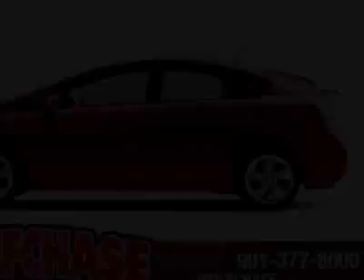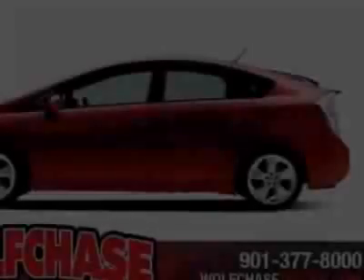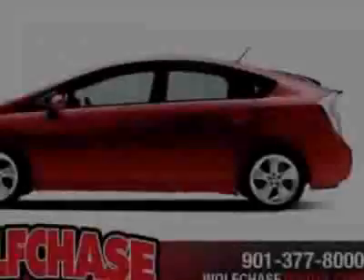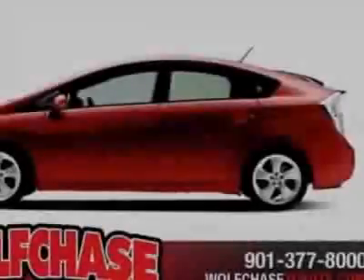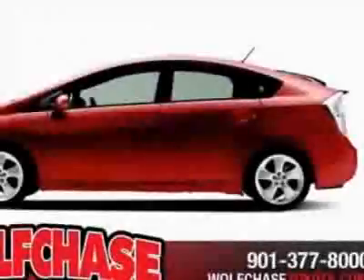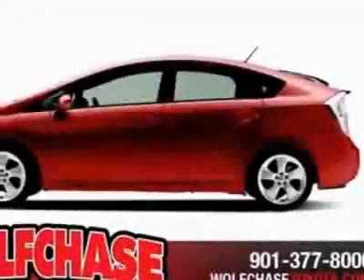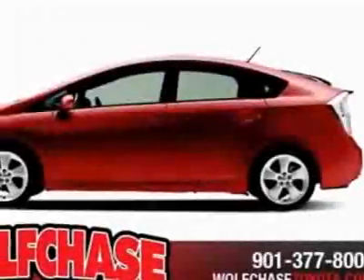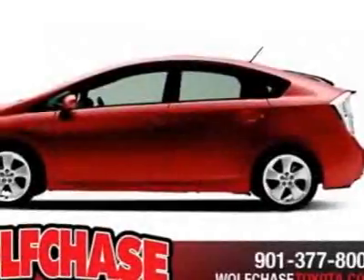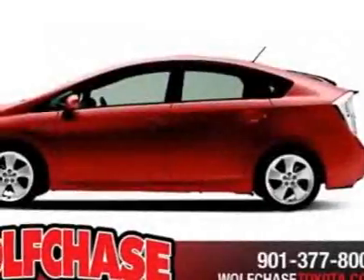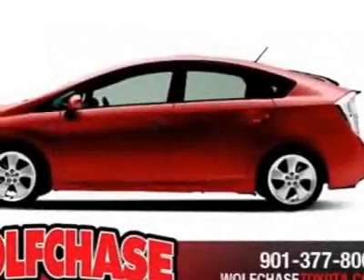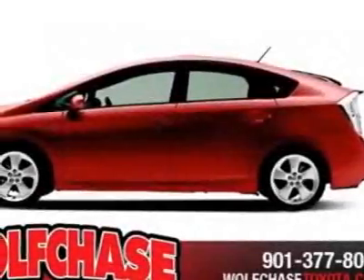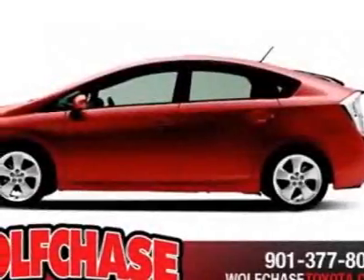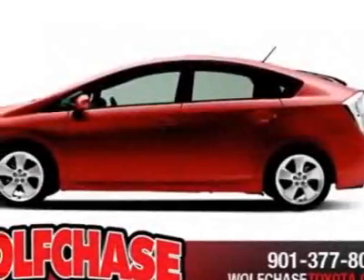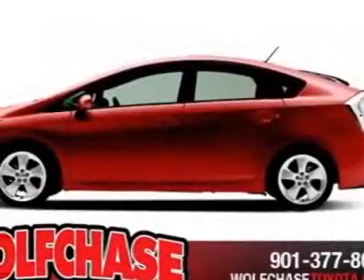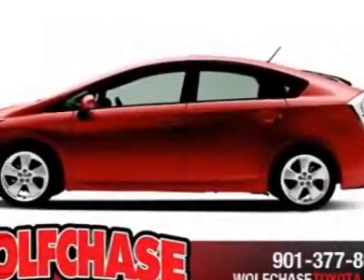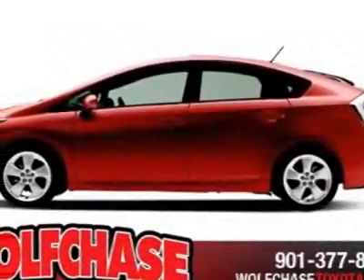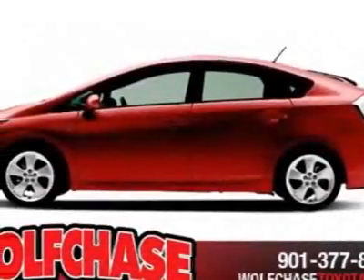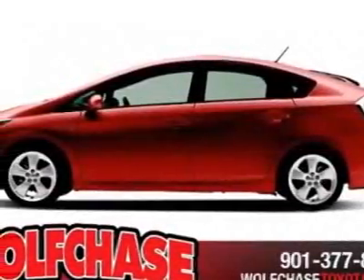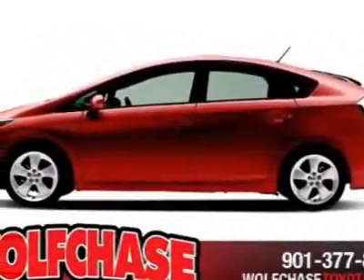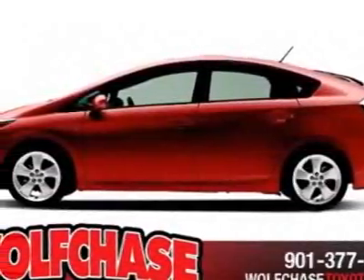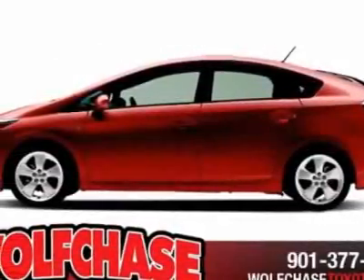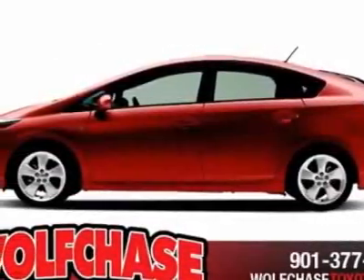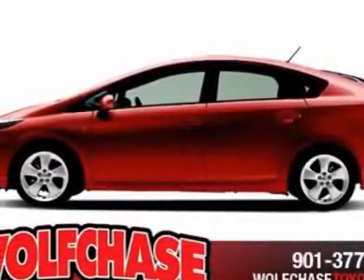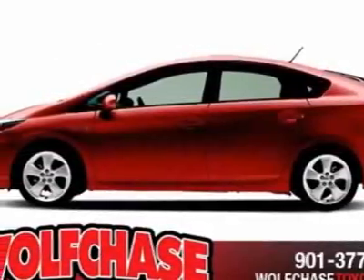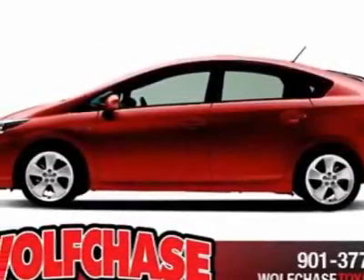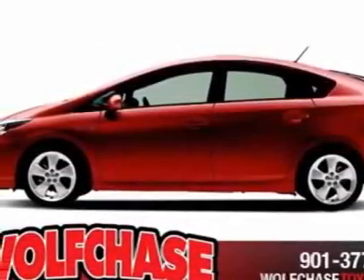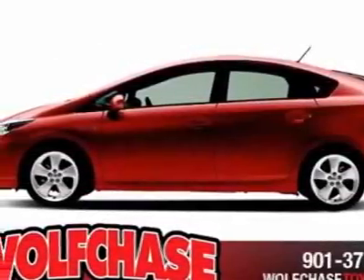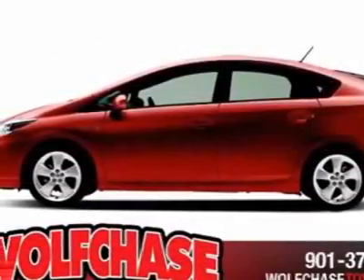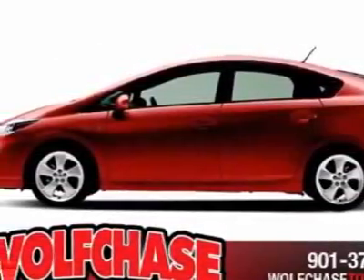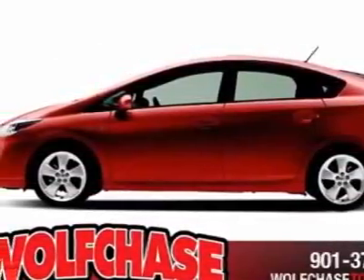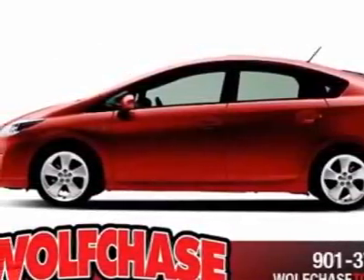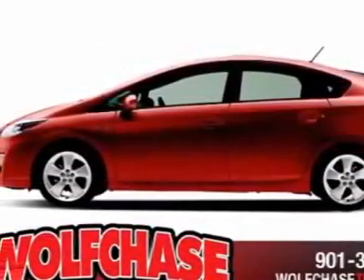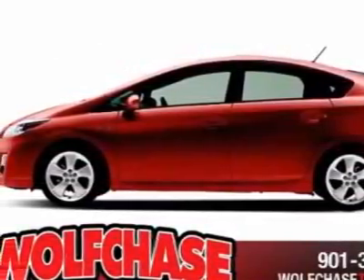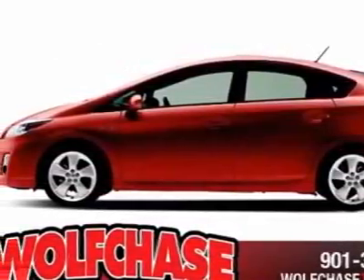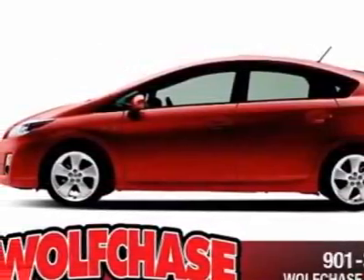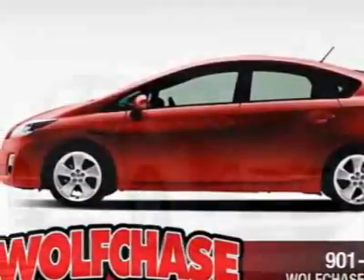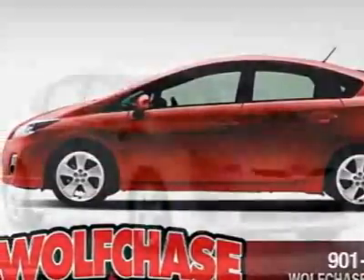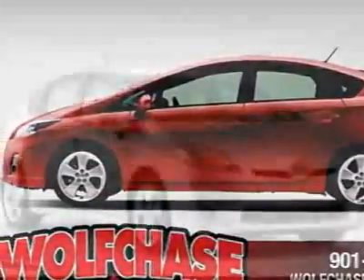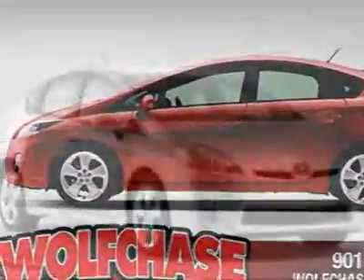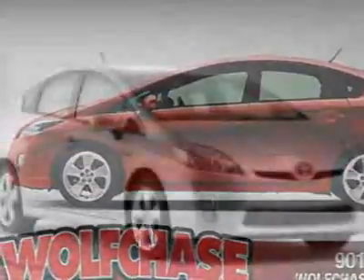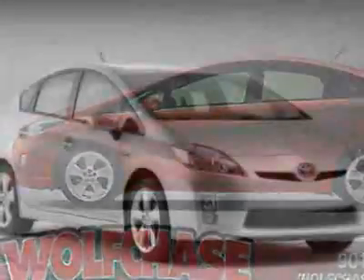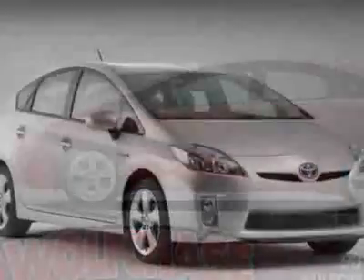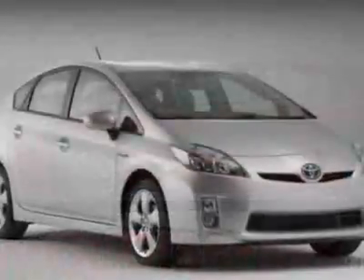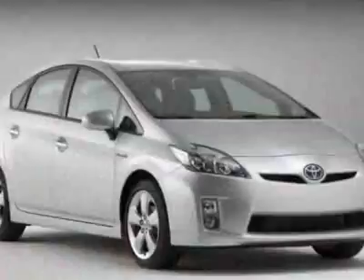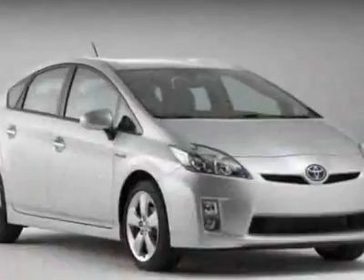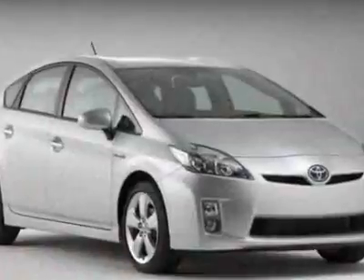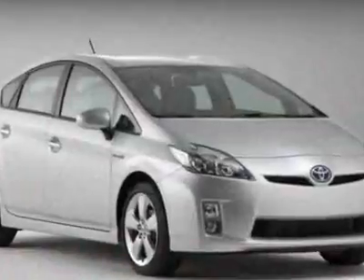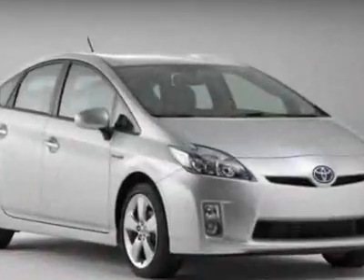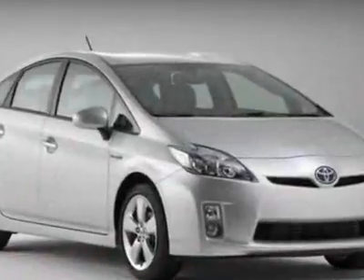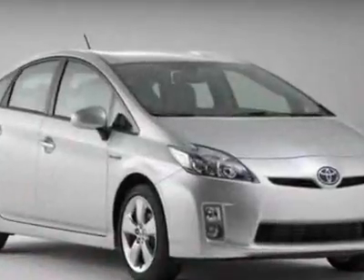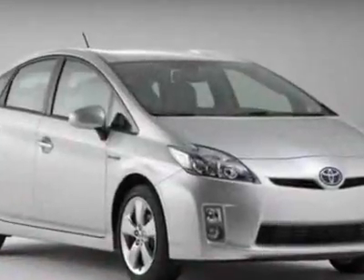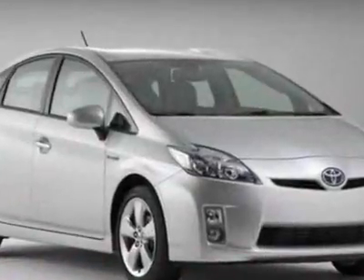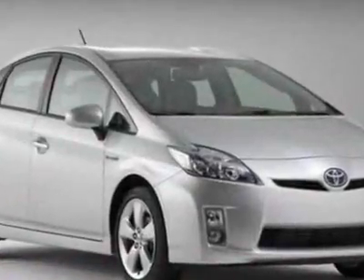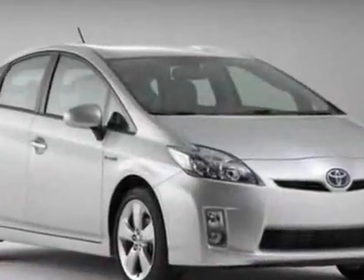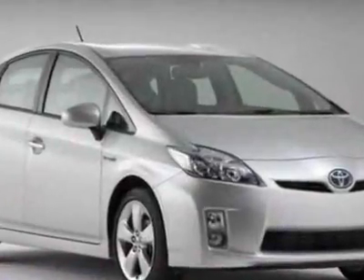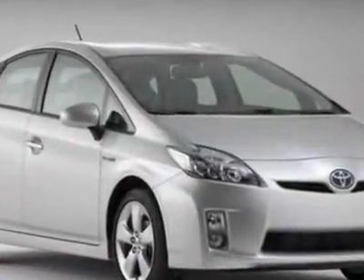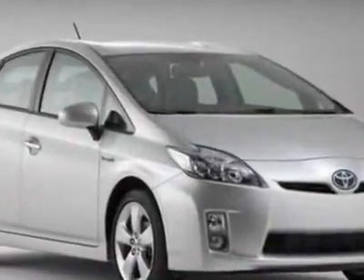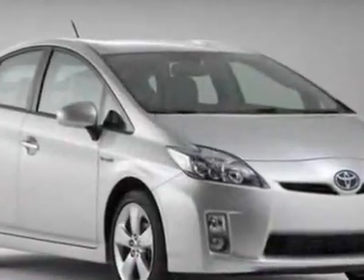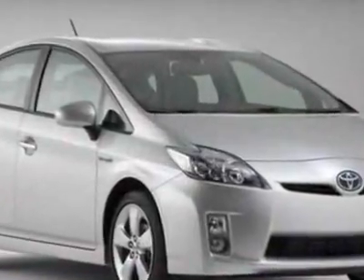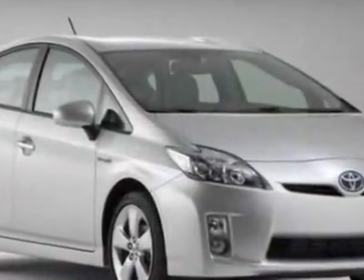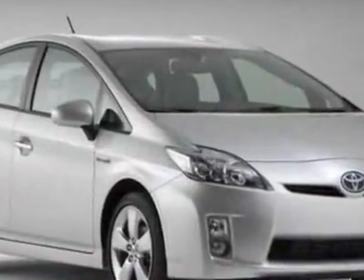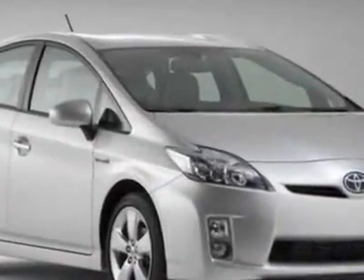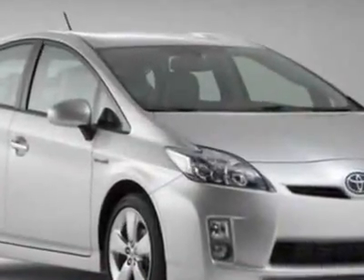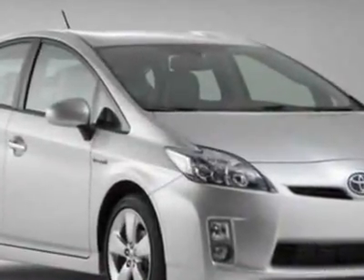Look at this new 2010 Toyota Prius. For your protection, this vehicle has a full factory warranty.